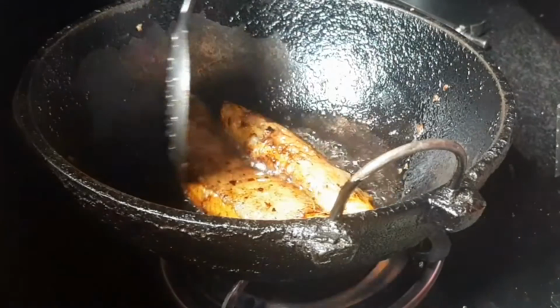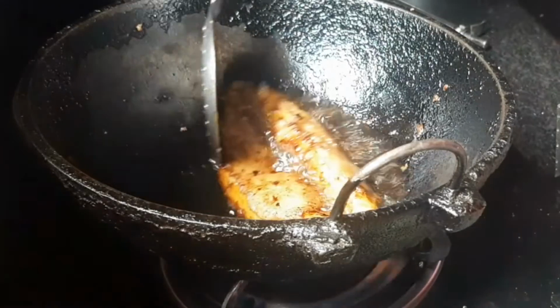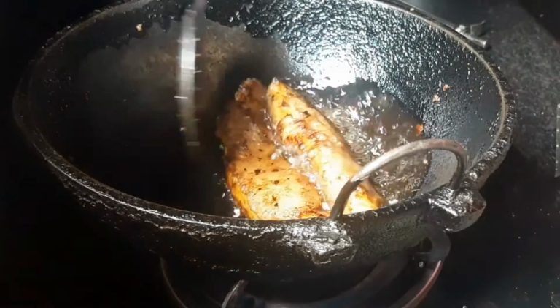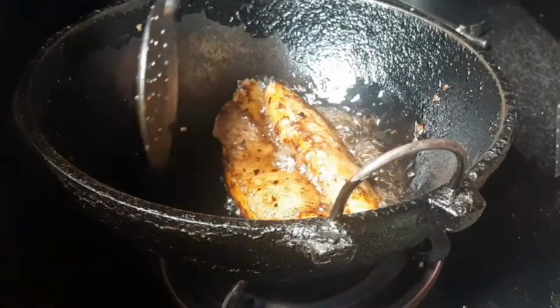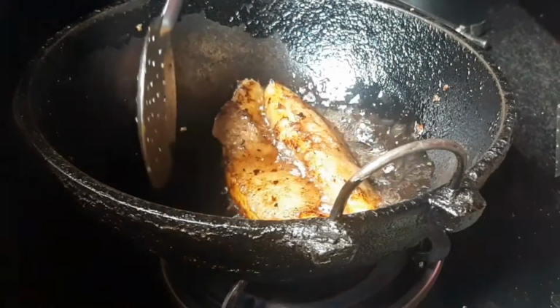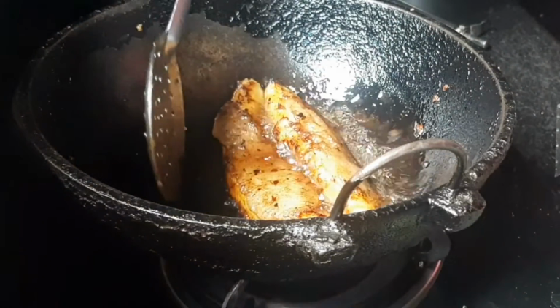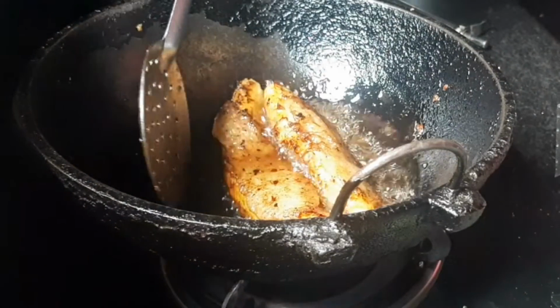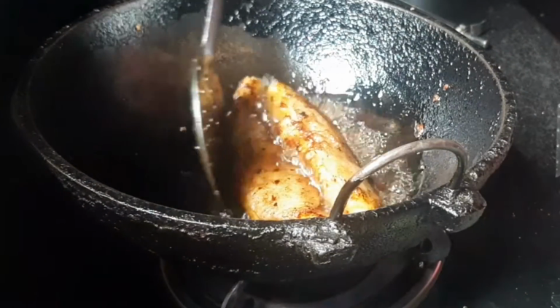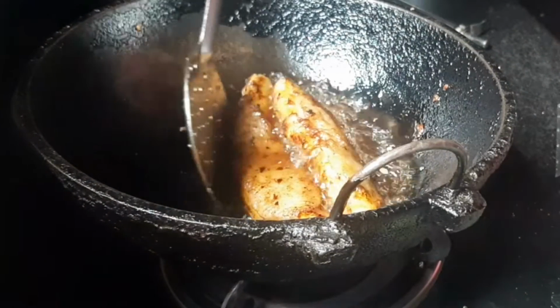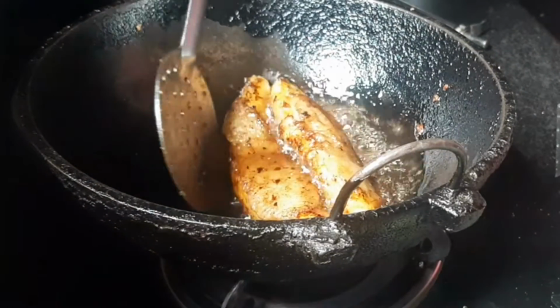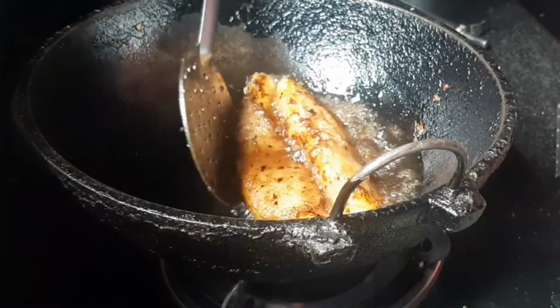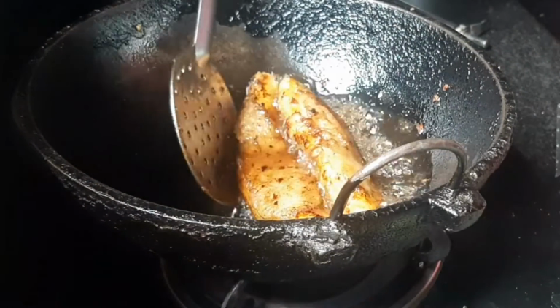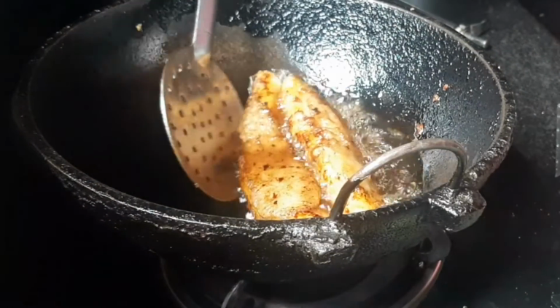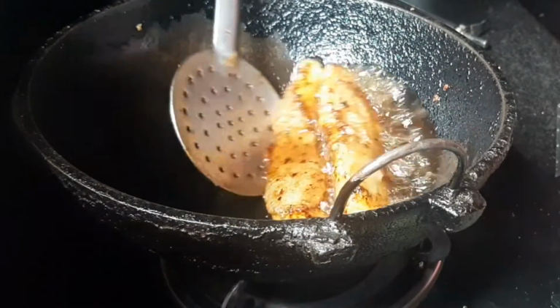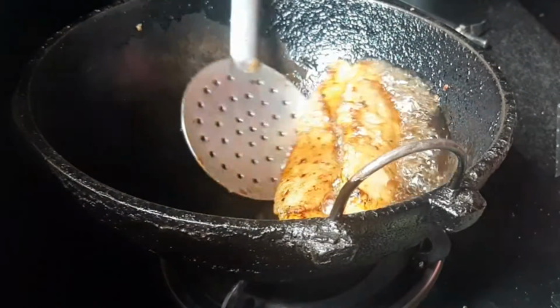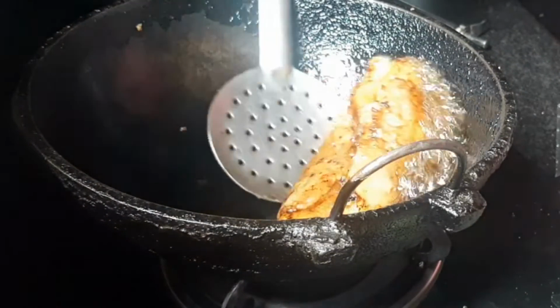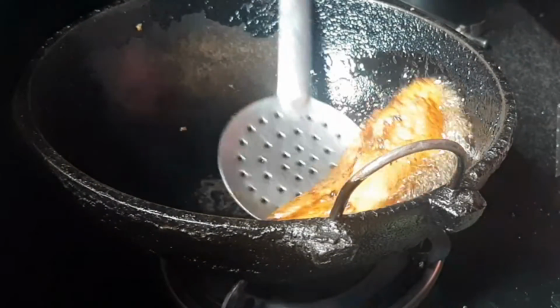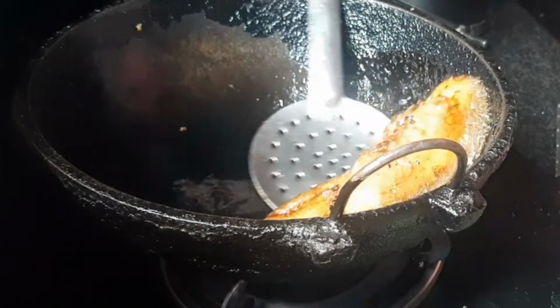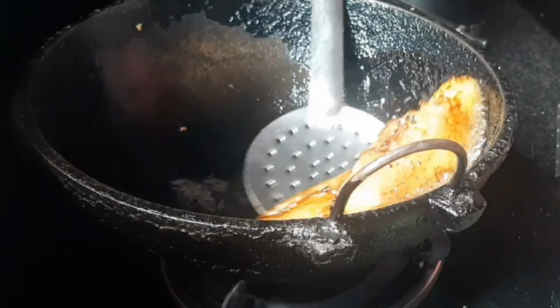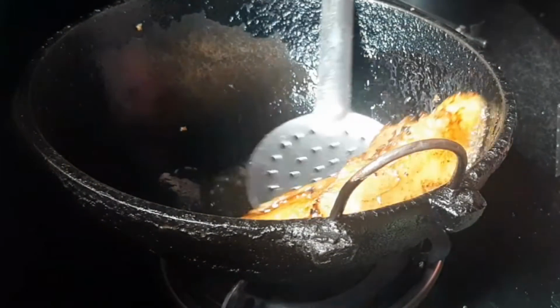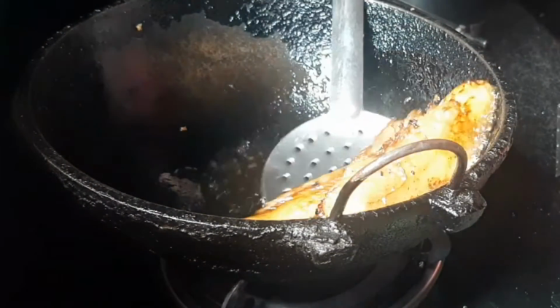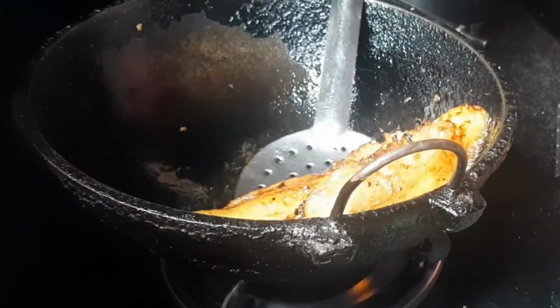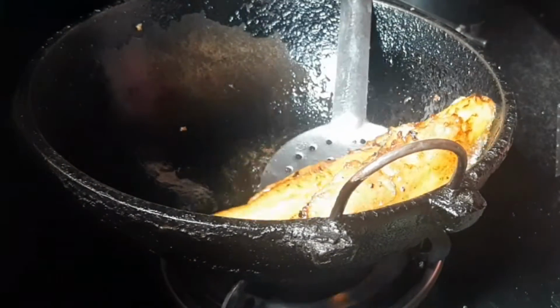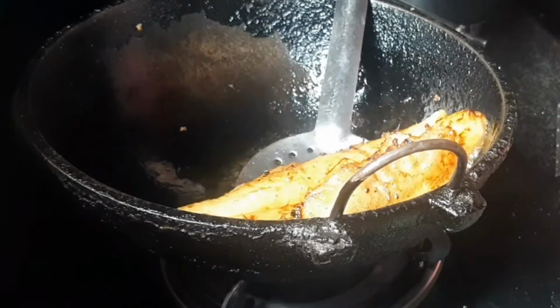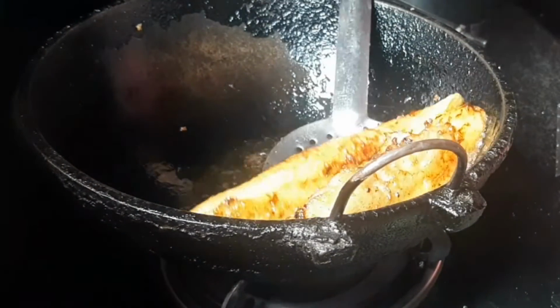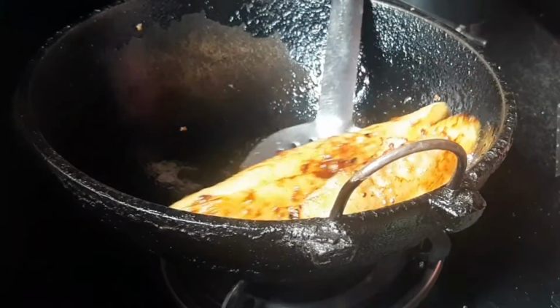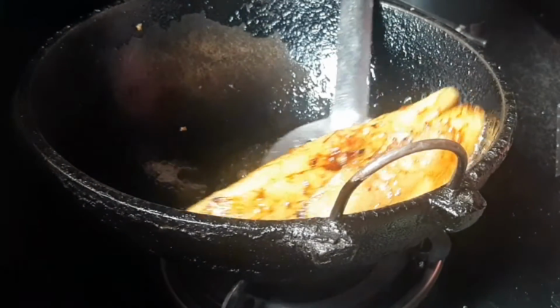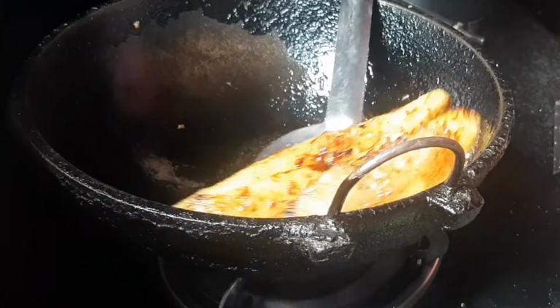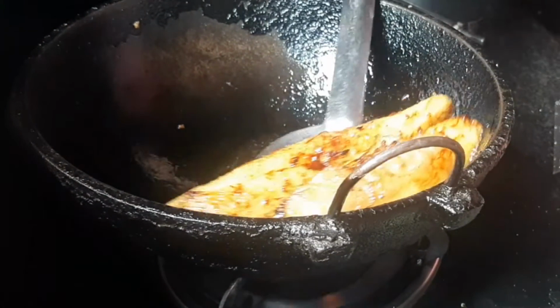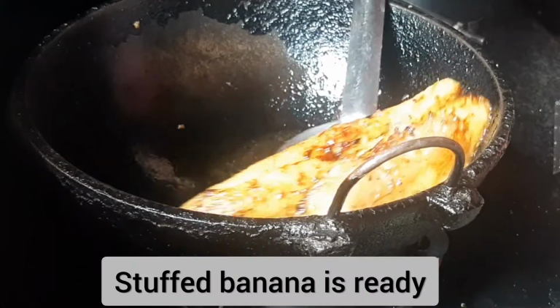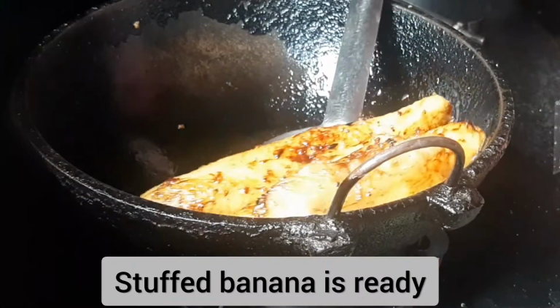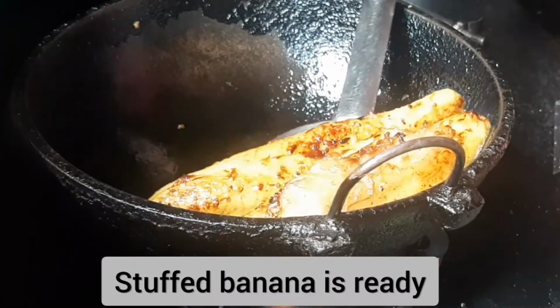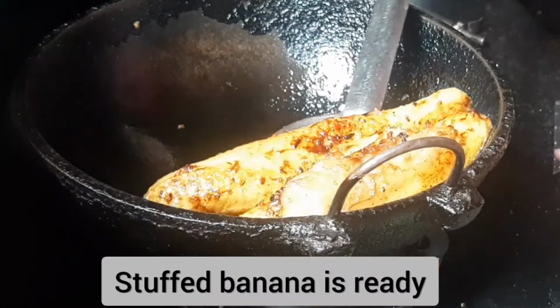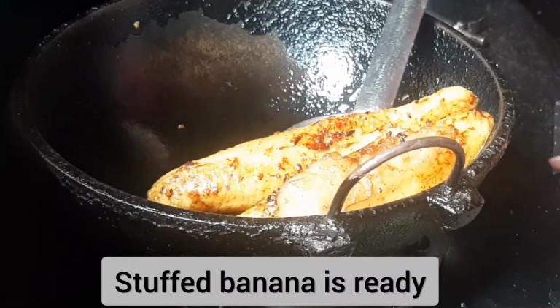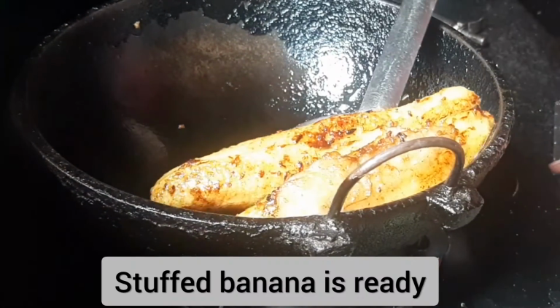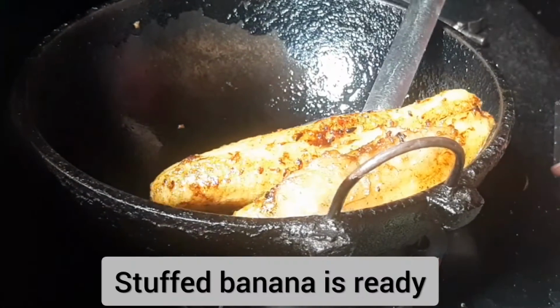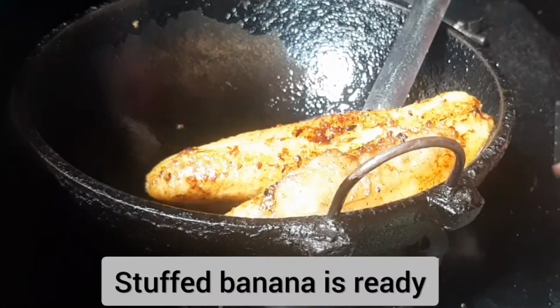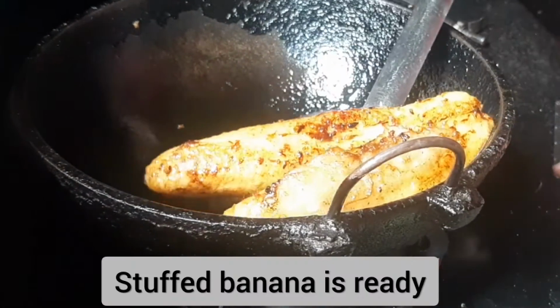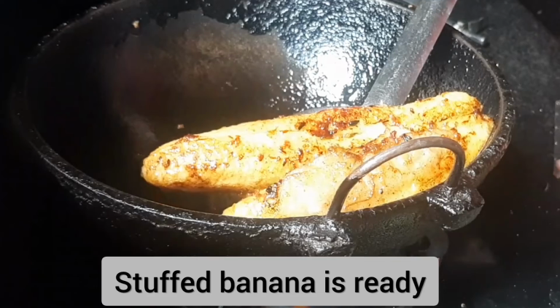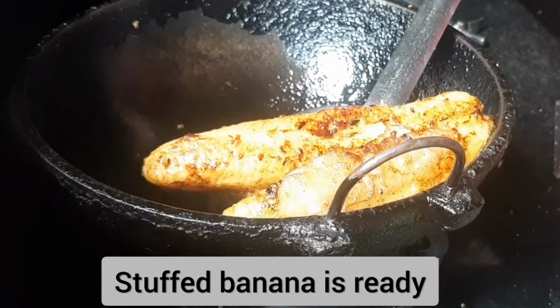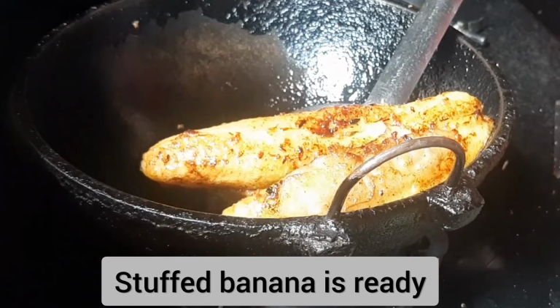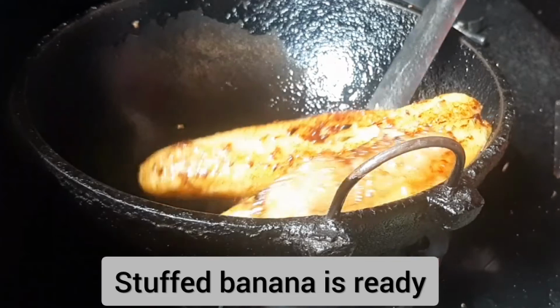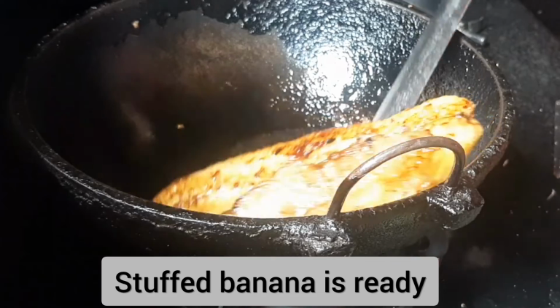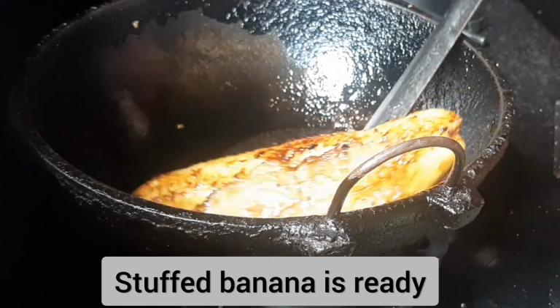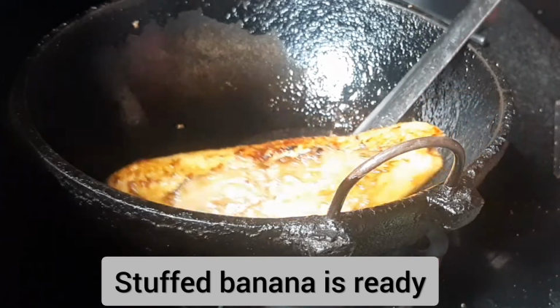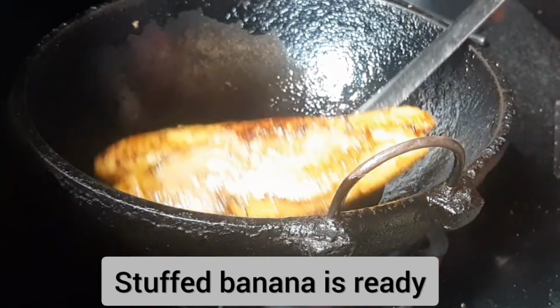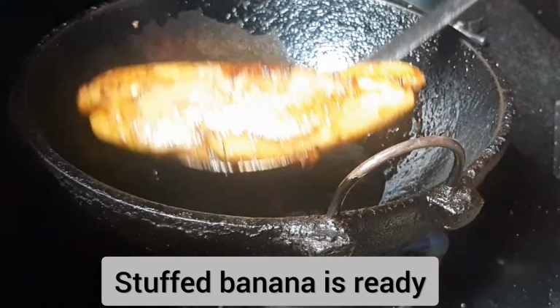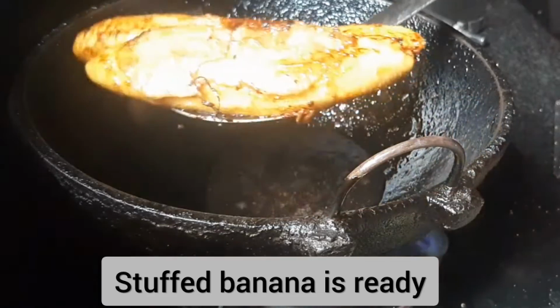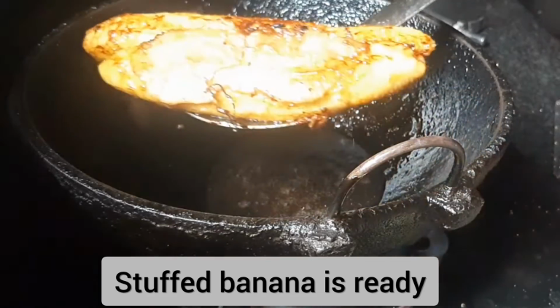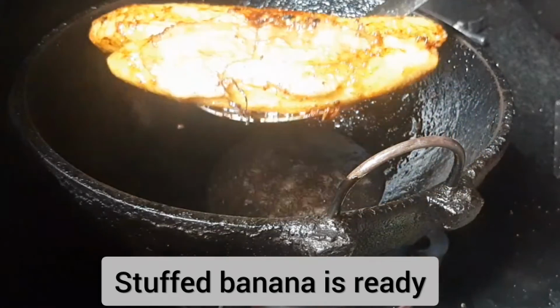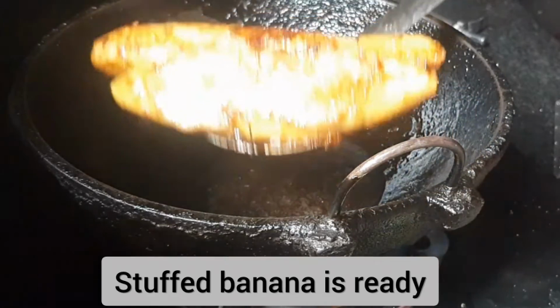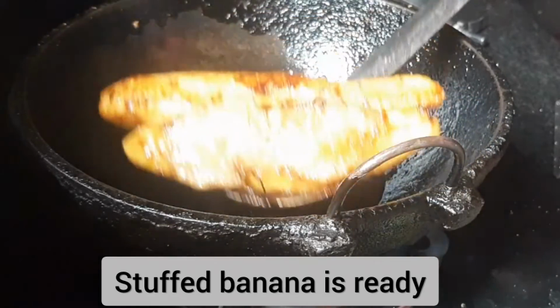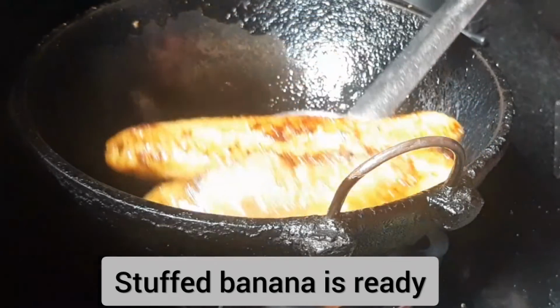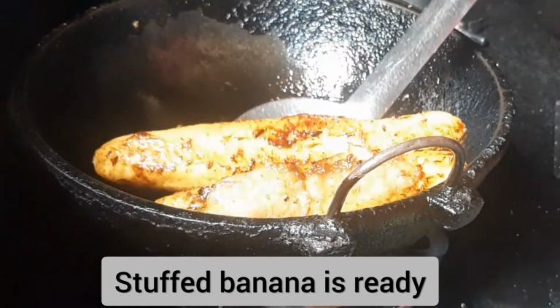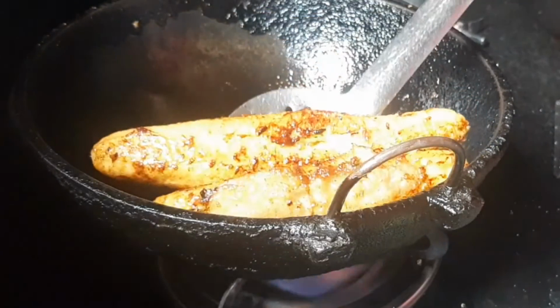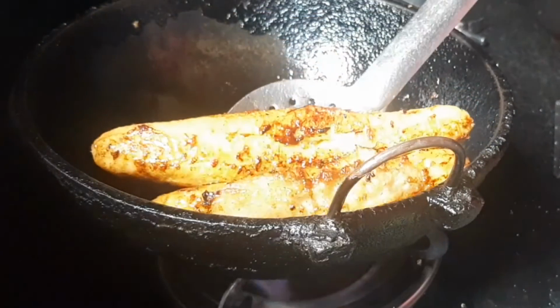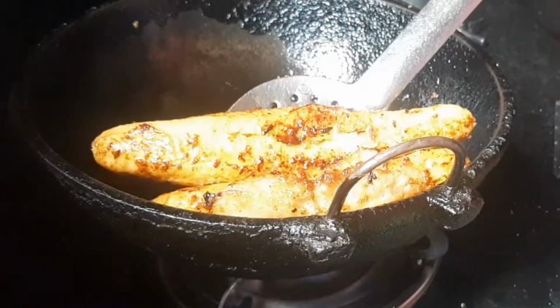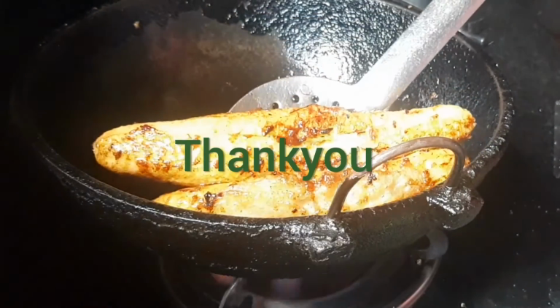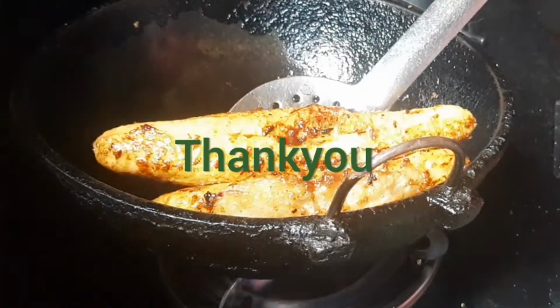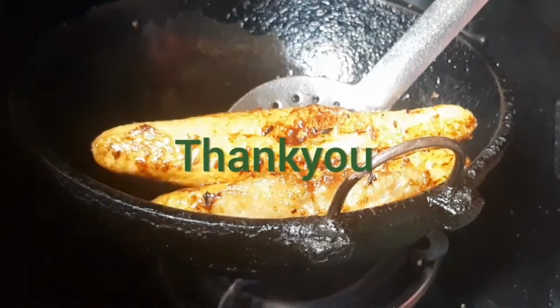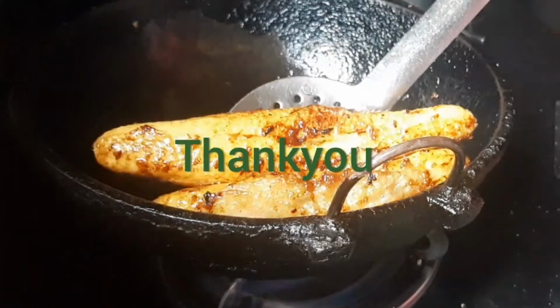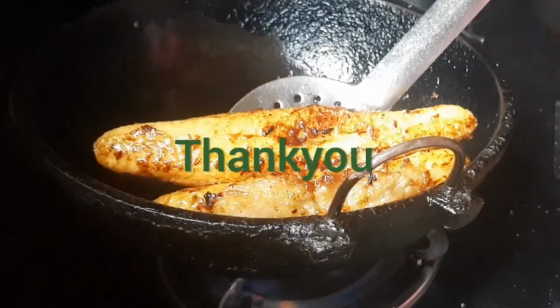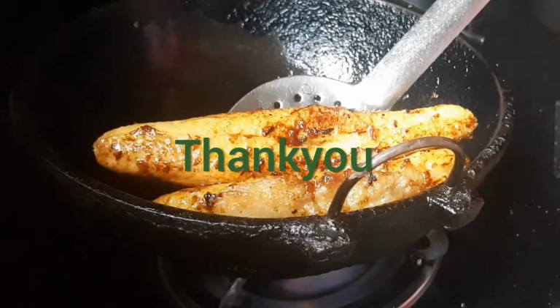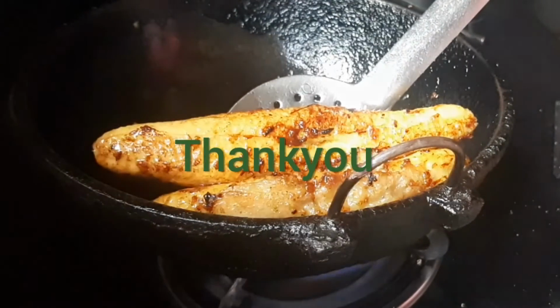Now, let's fry it. Let's try it. Thank you for watching.